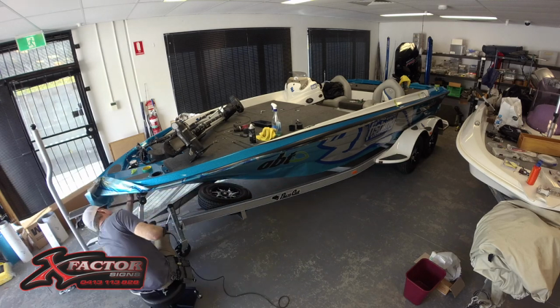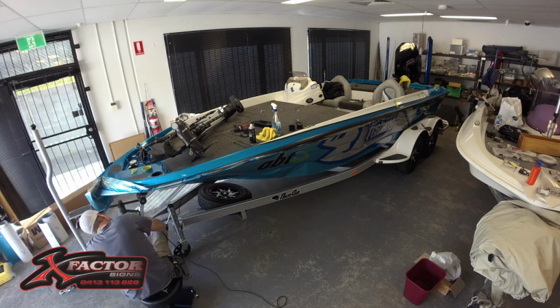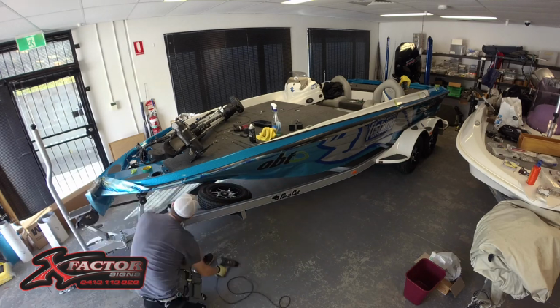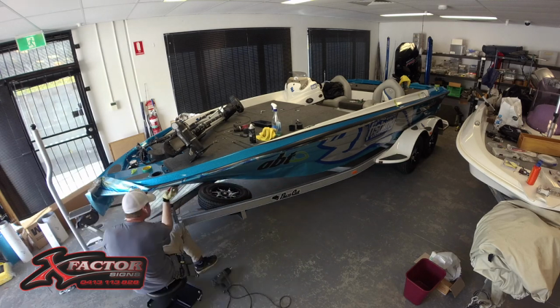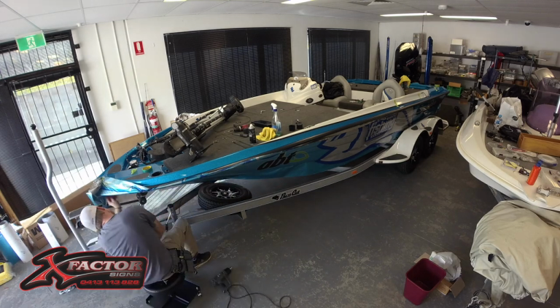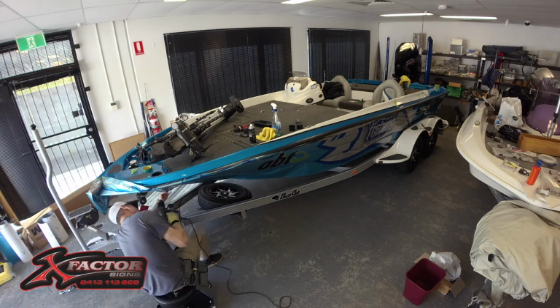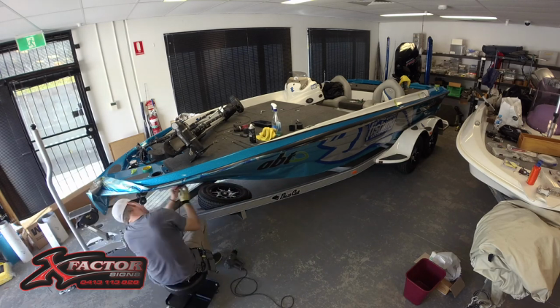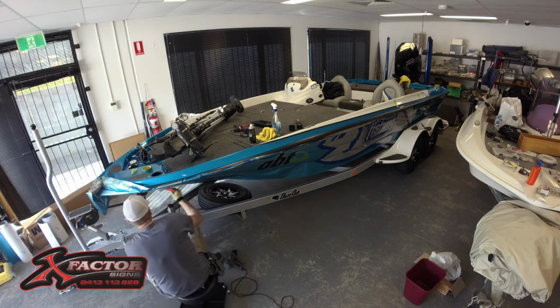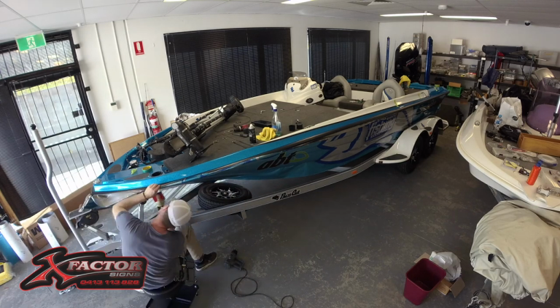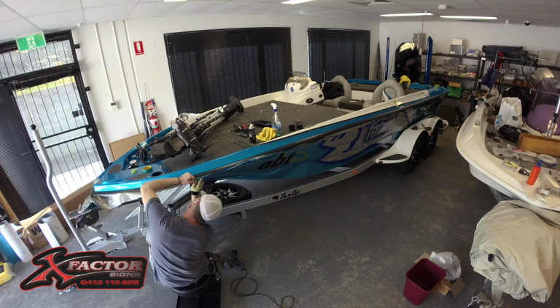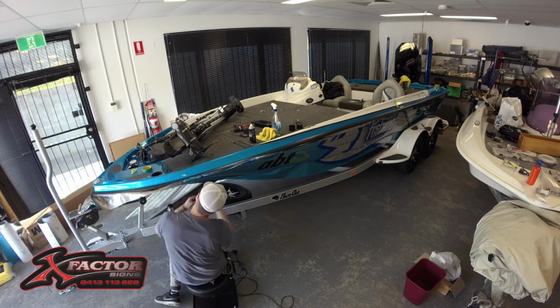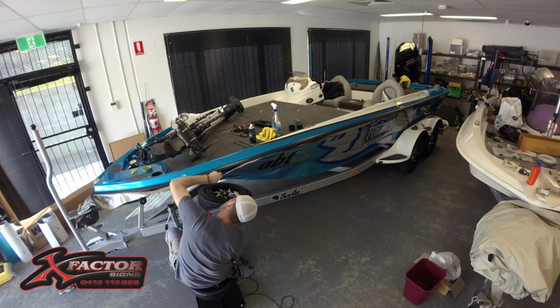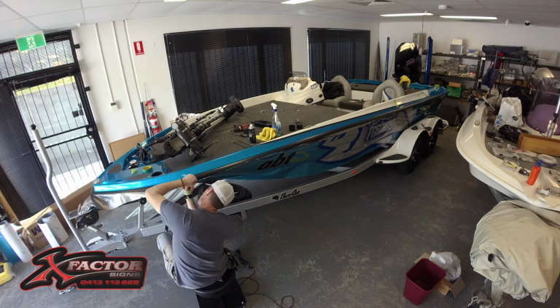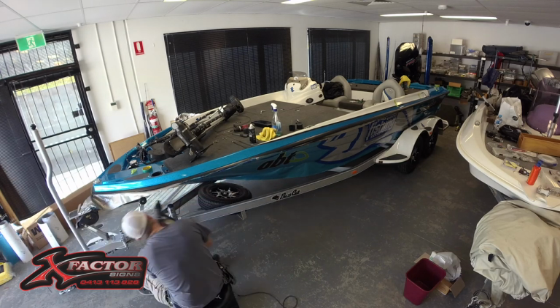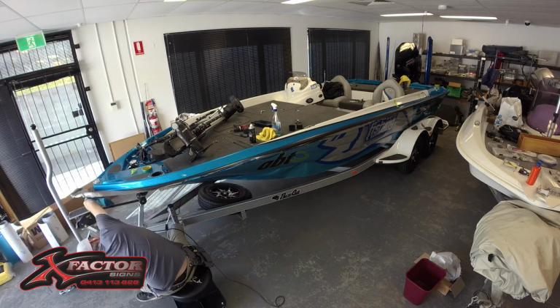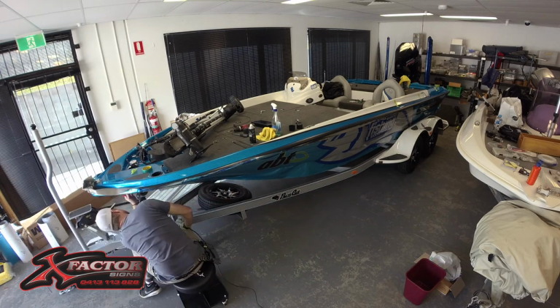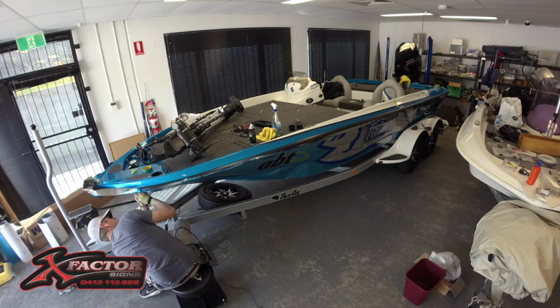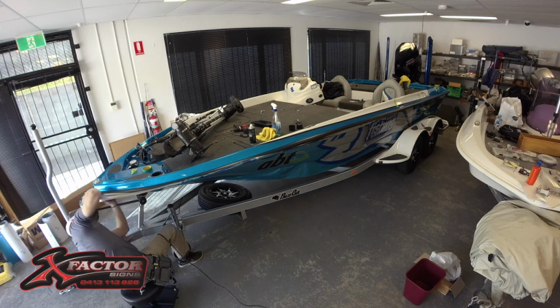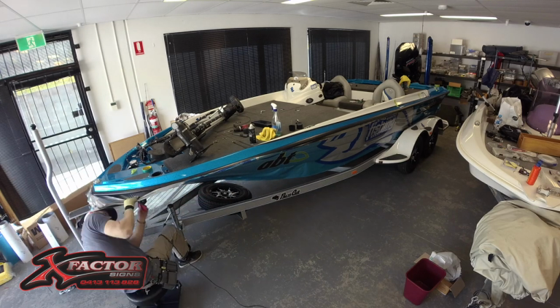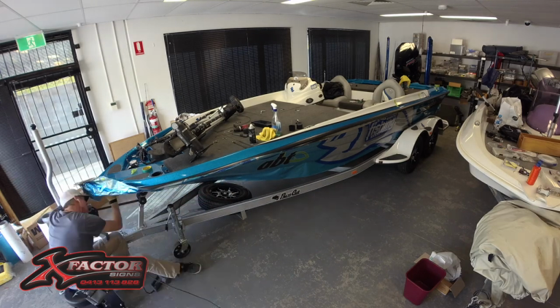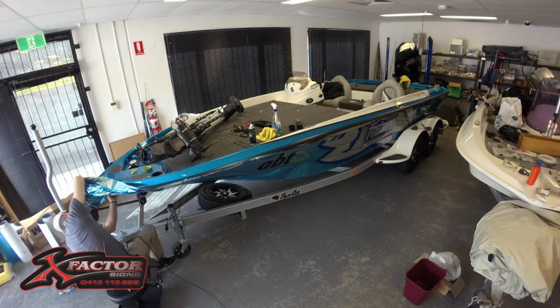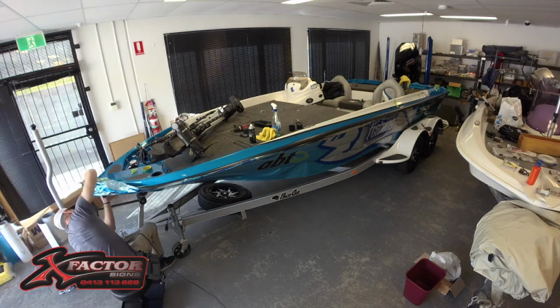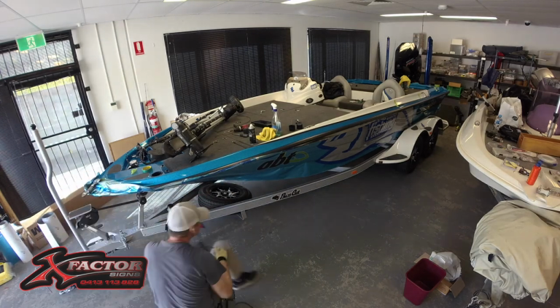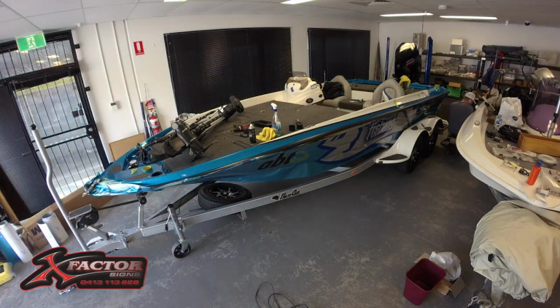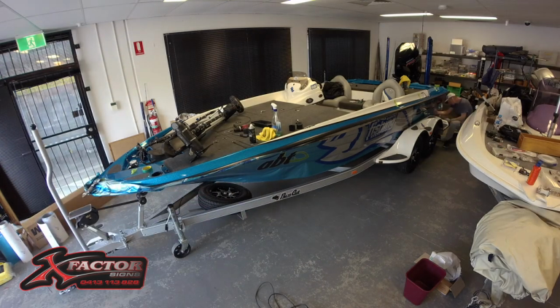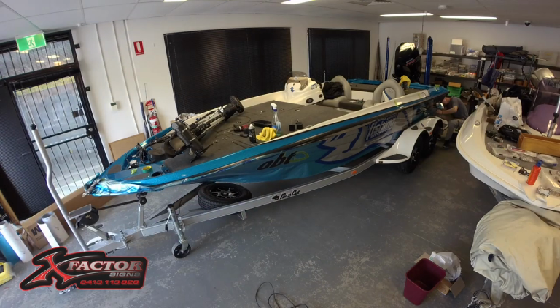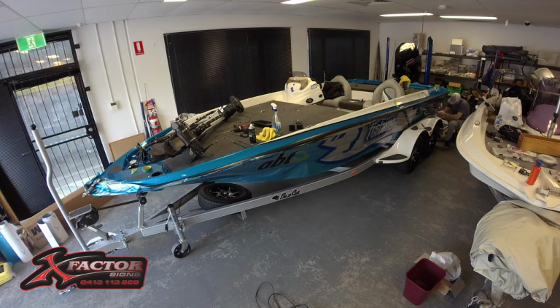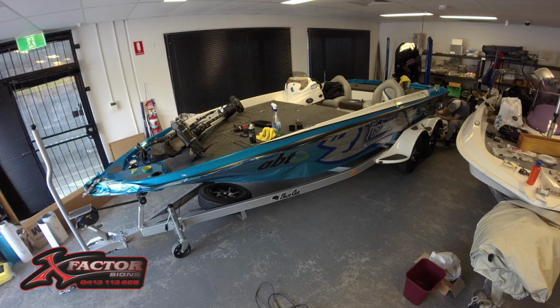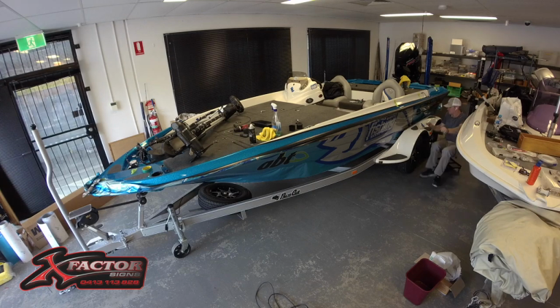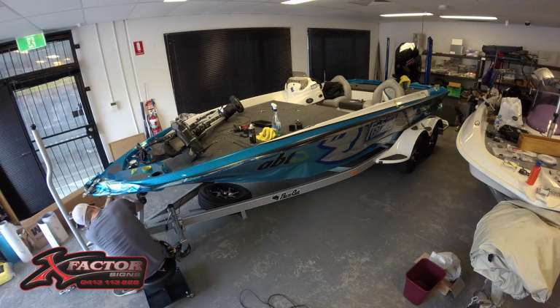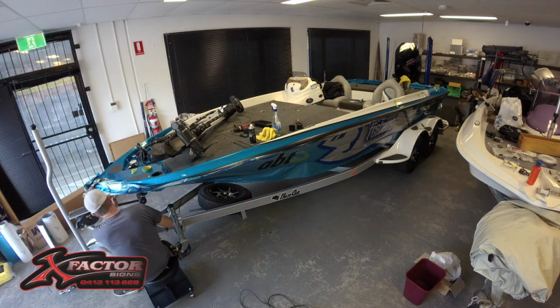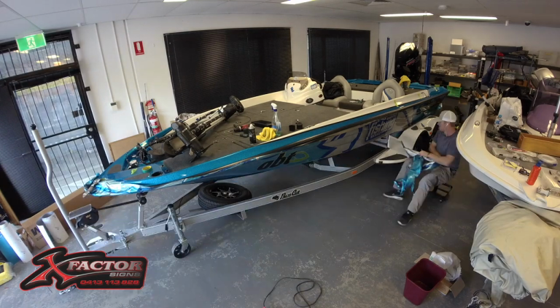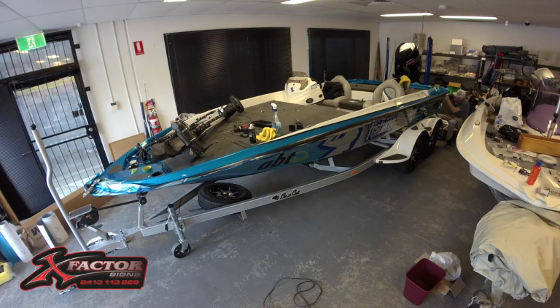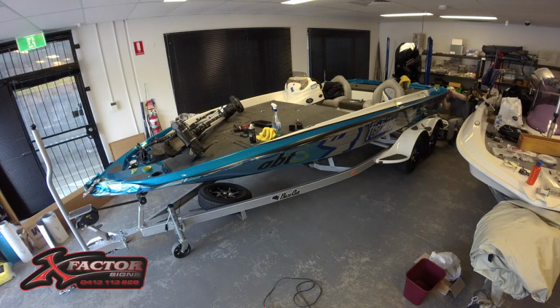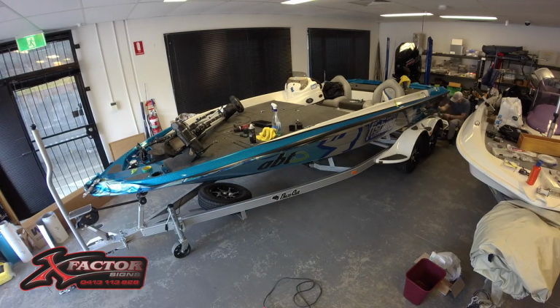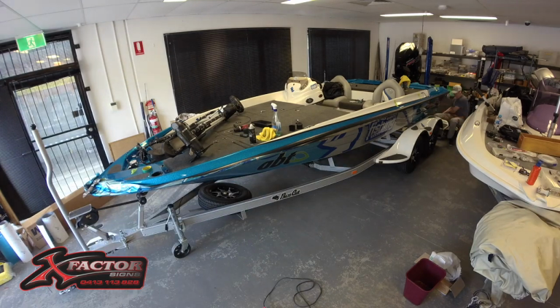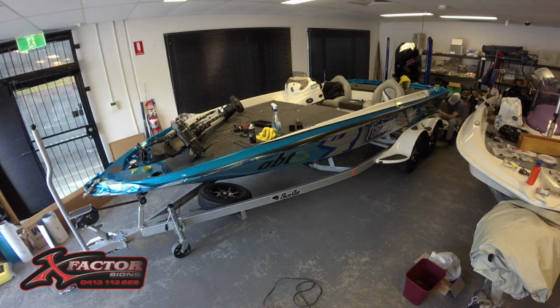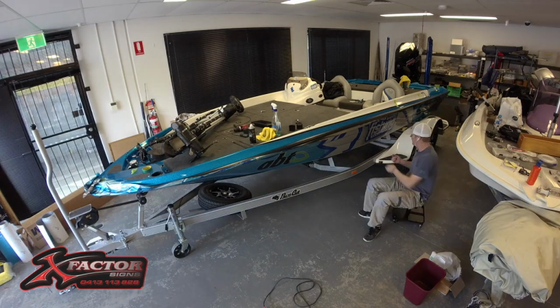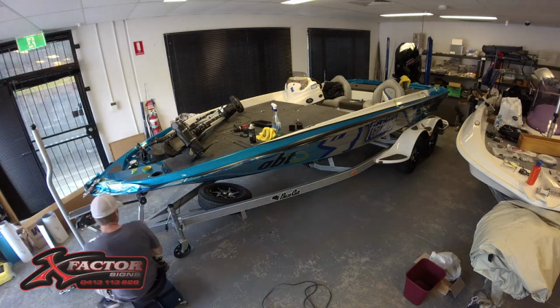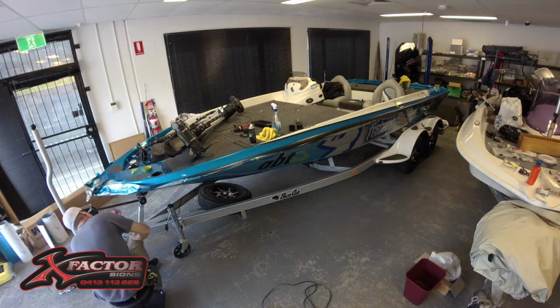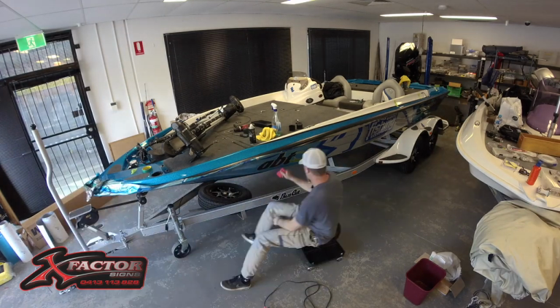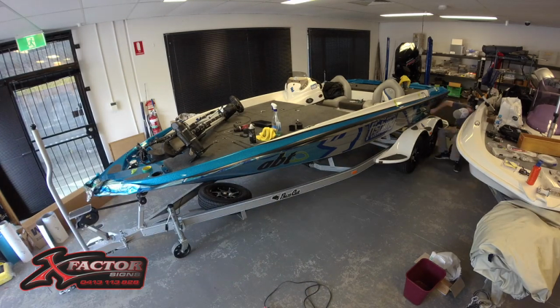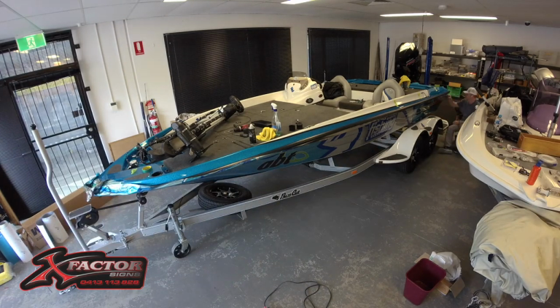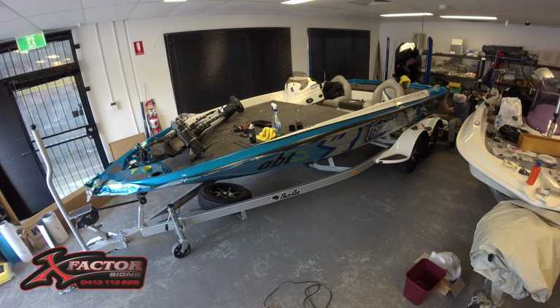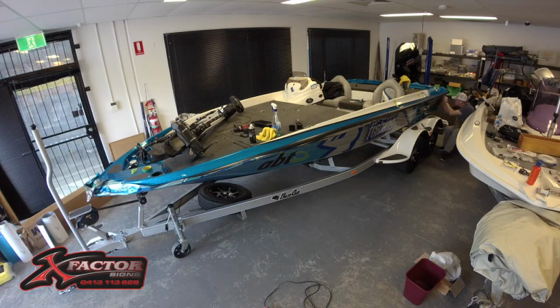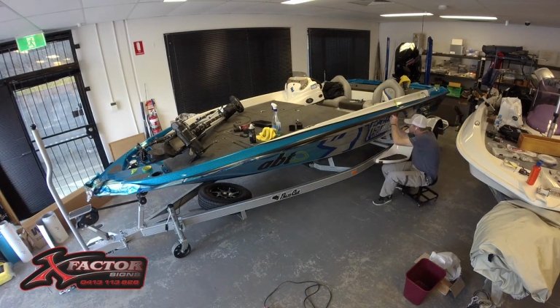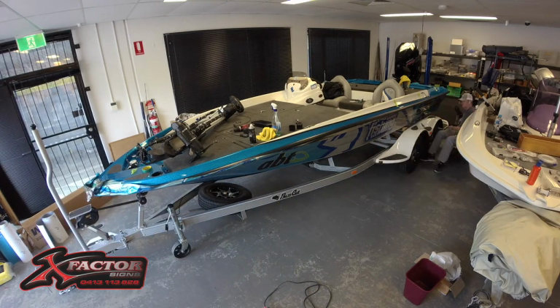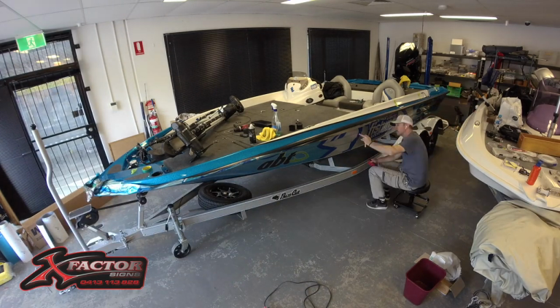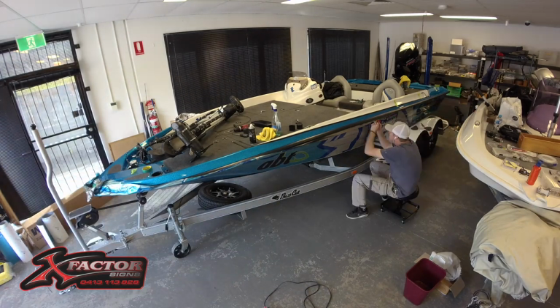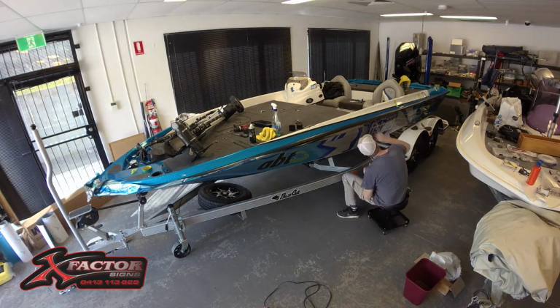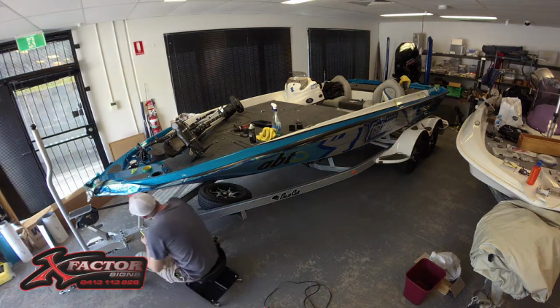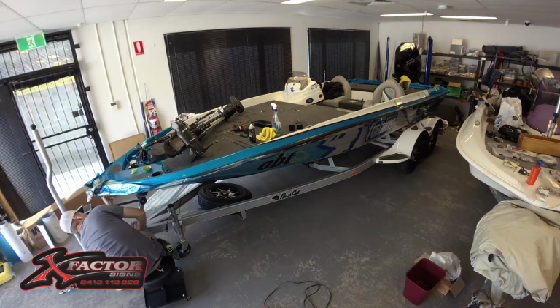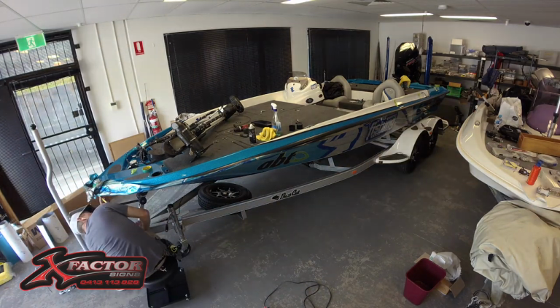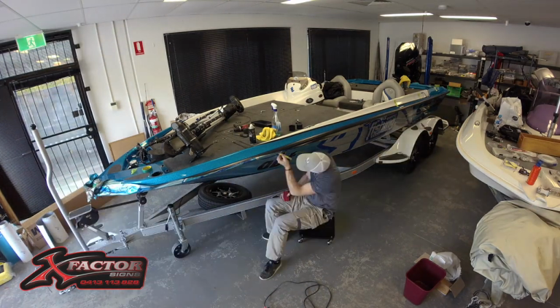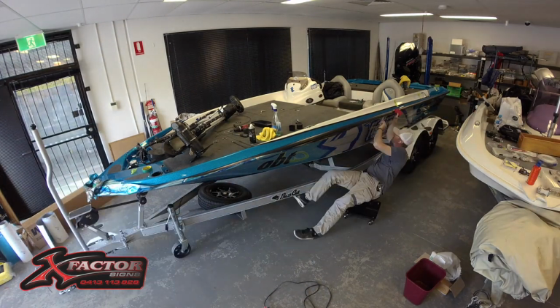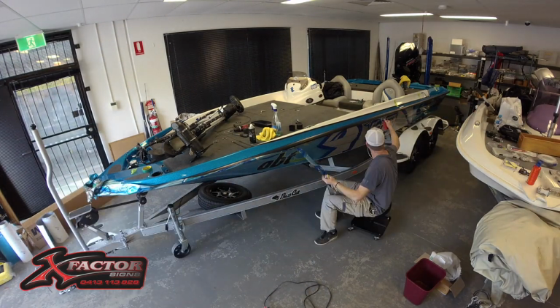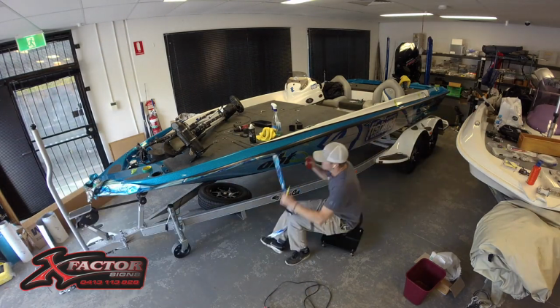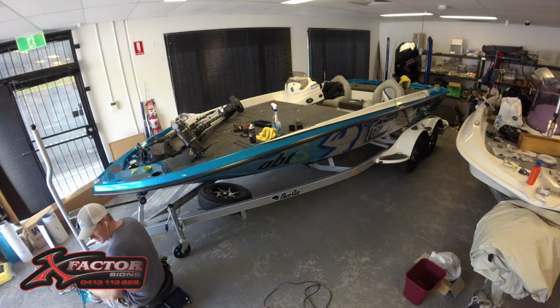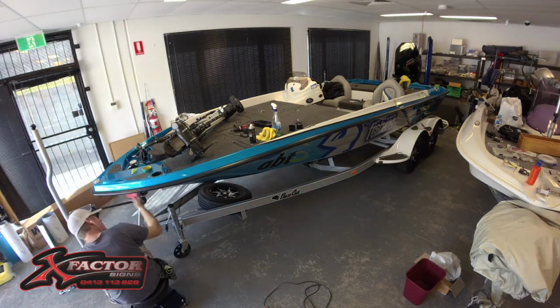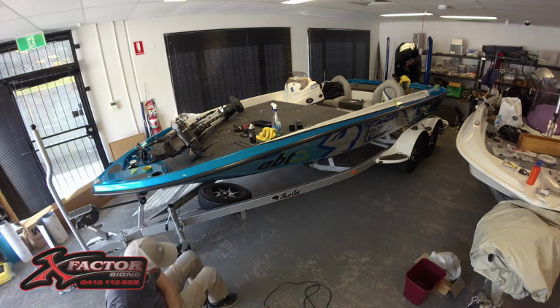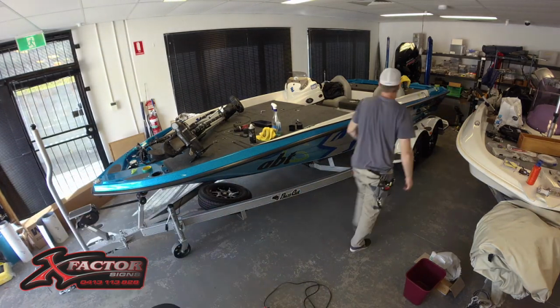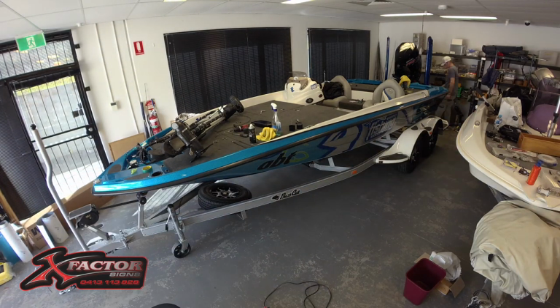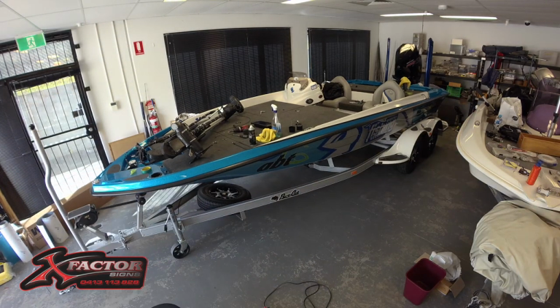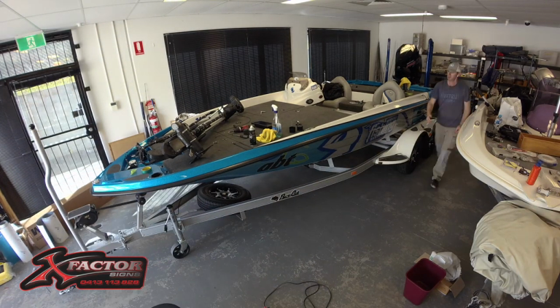This boat here is being wrapped with 3M metallic silver printed wrap and in the sun — you'll see some photos later — it looks fantastic.